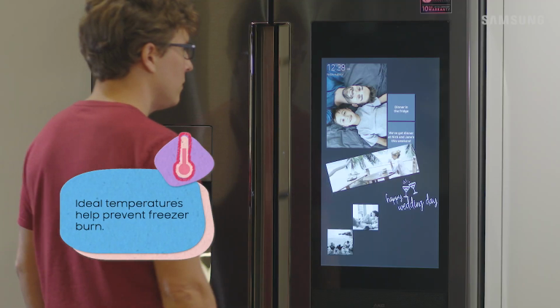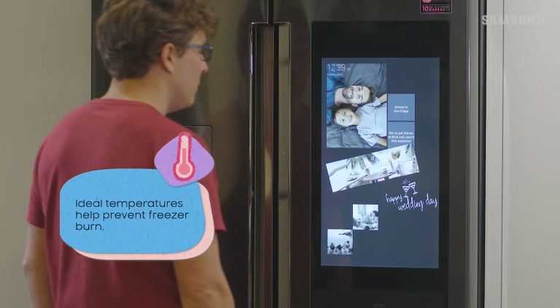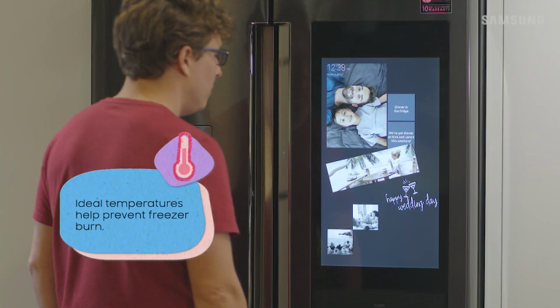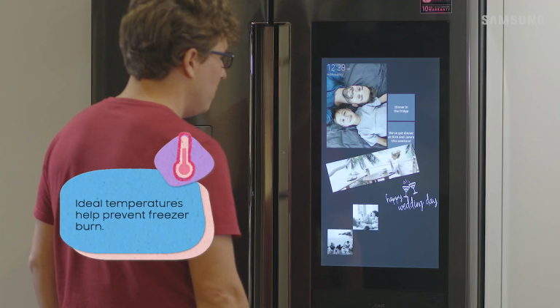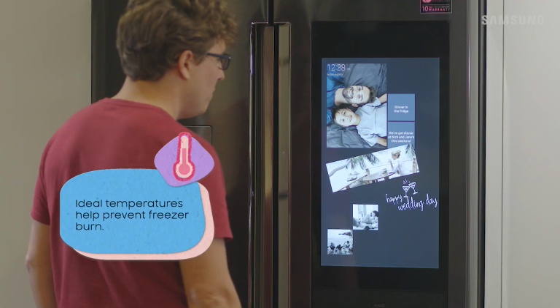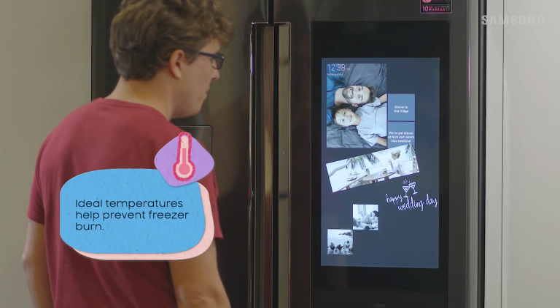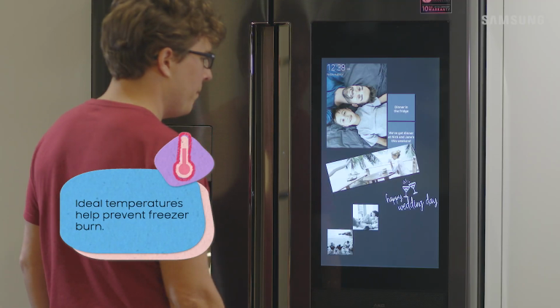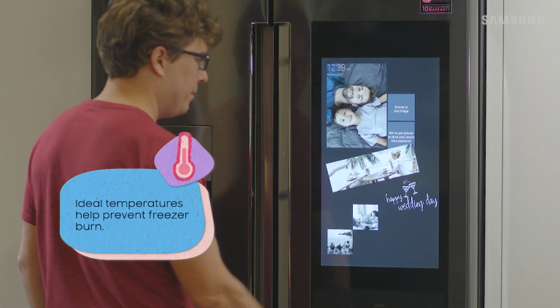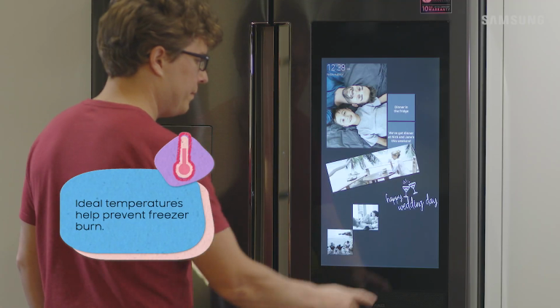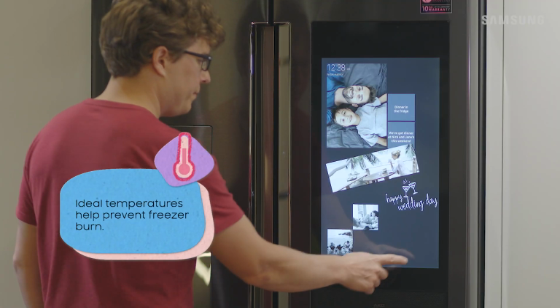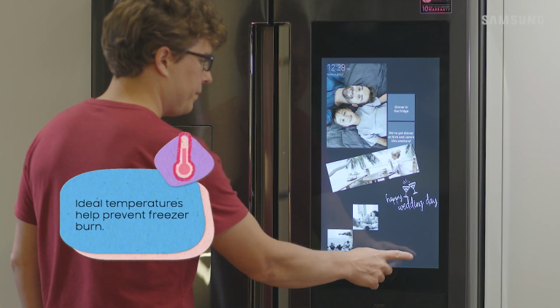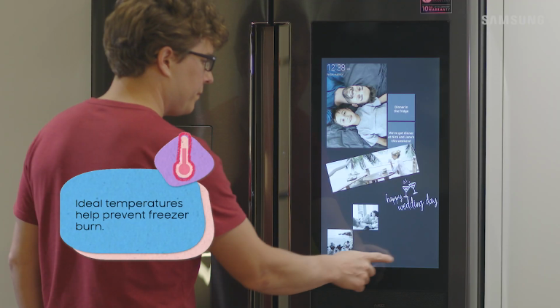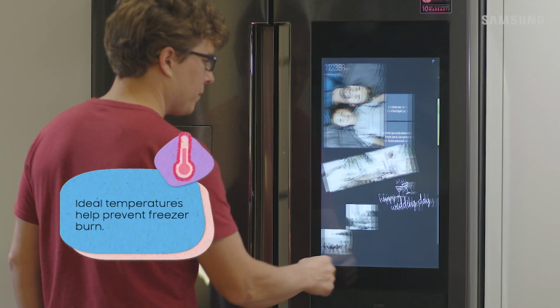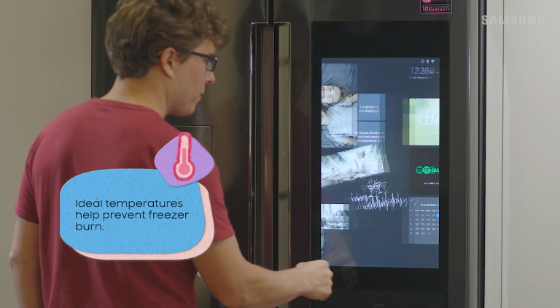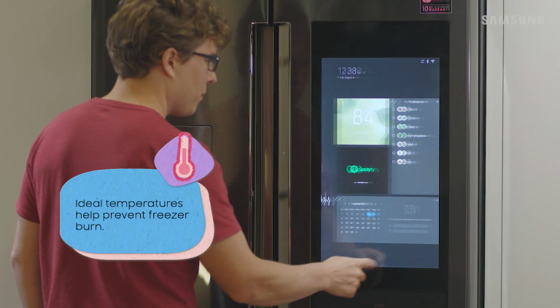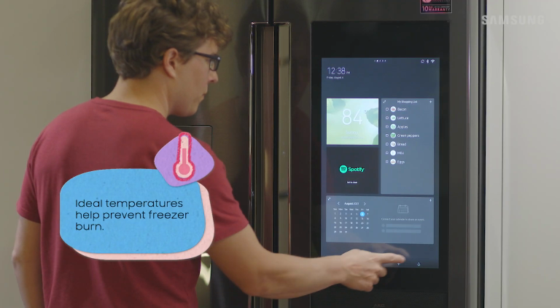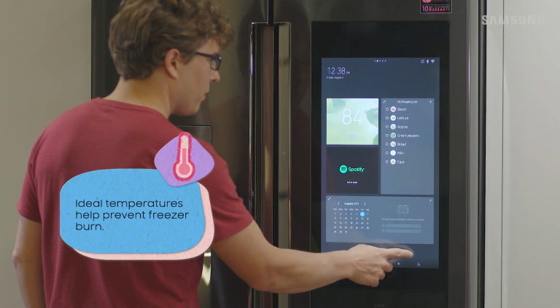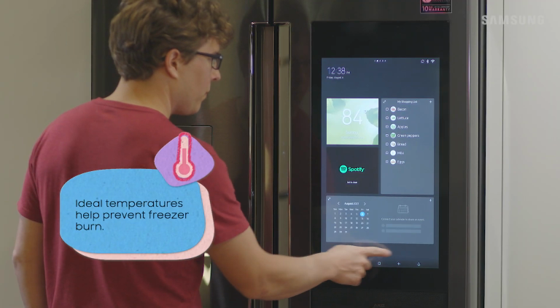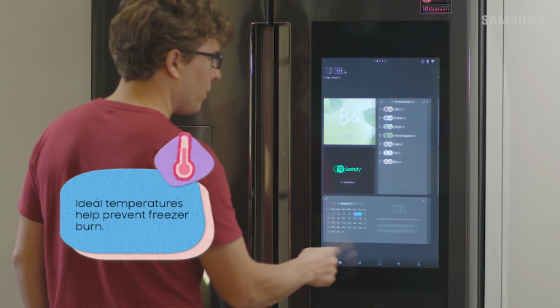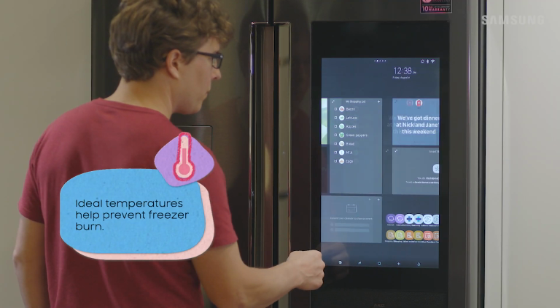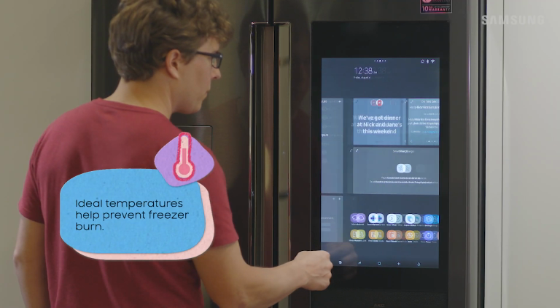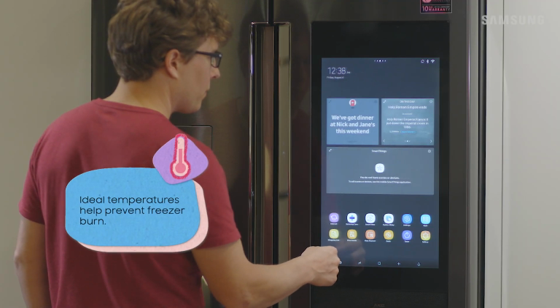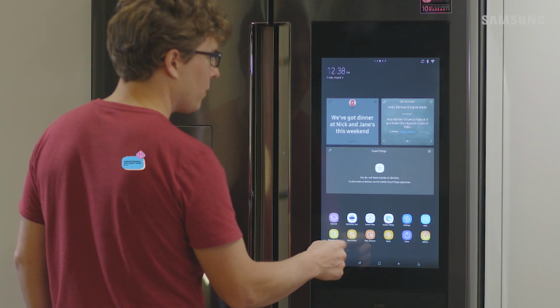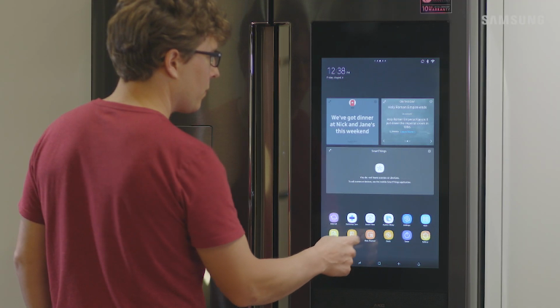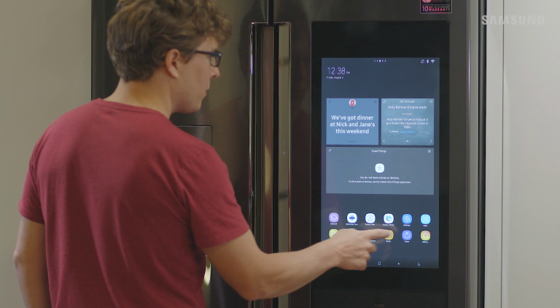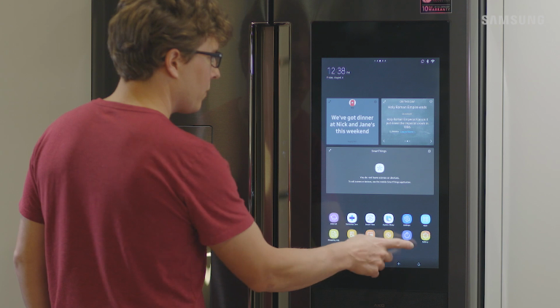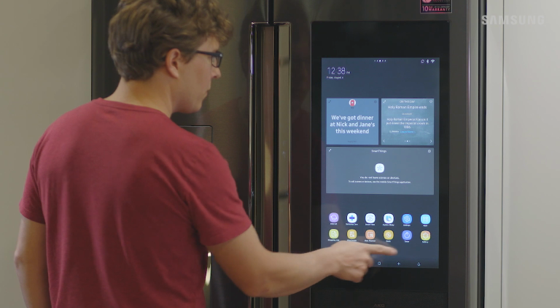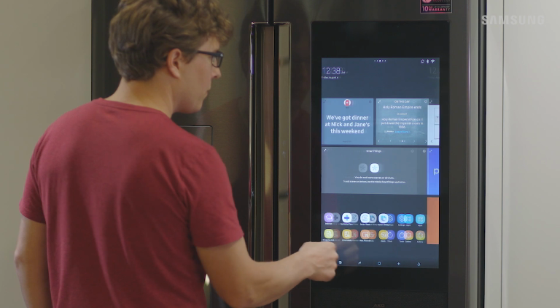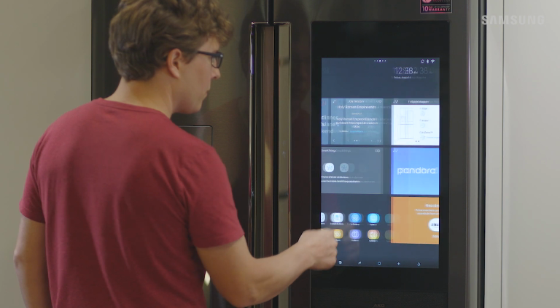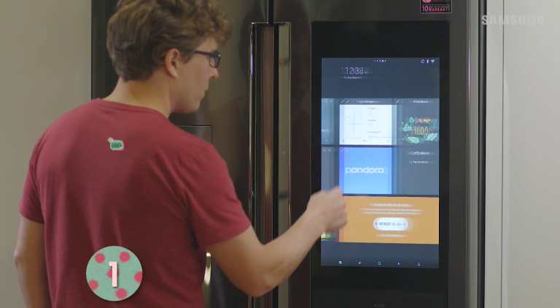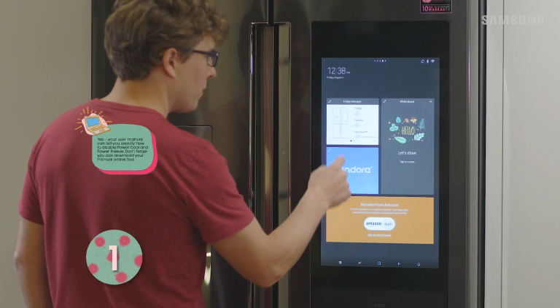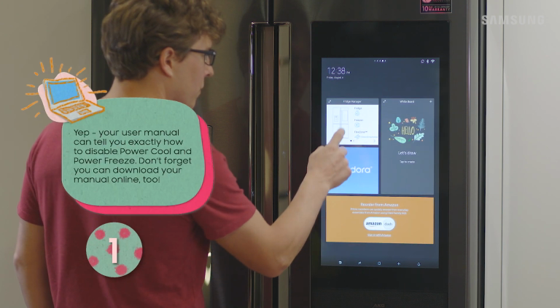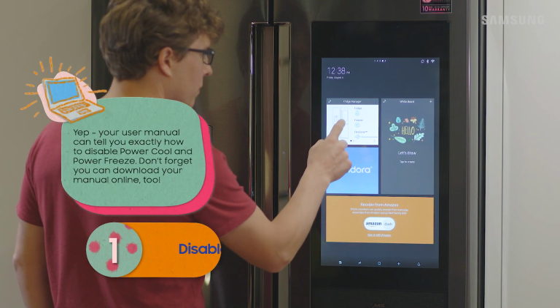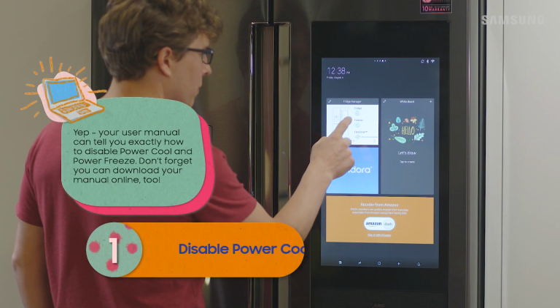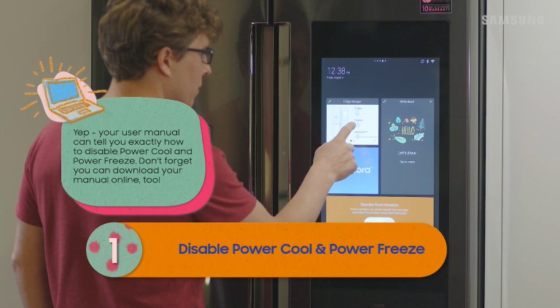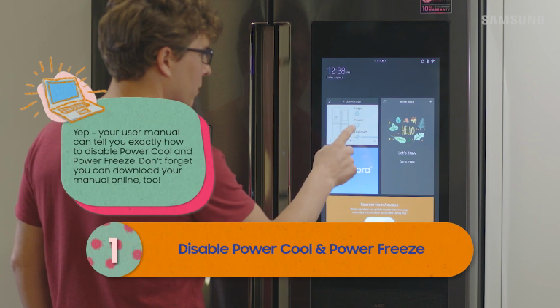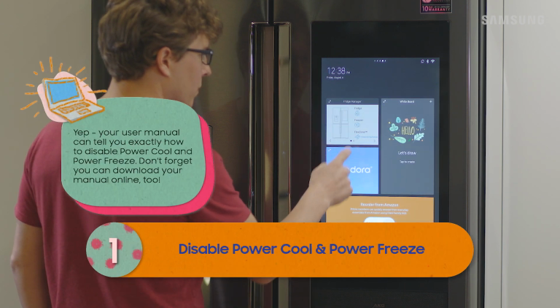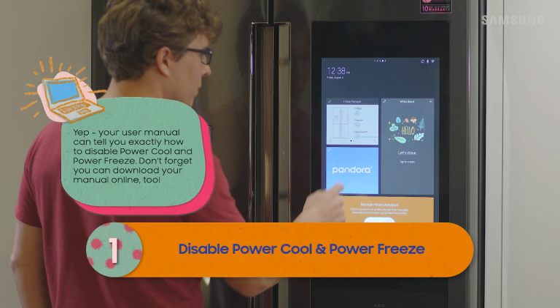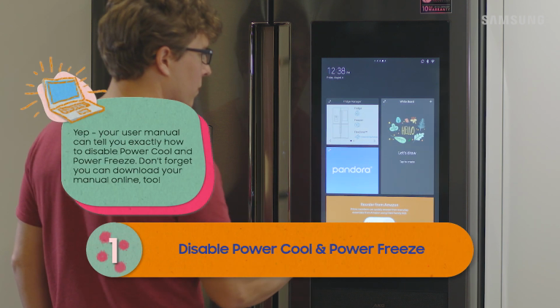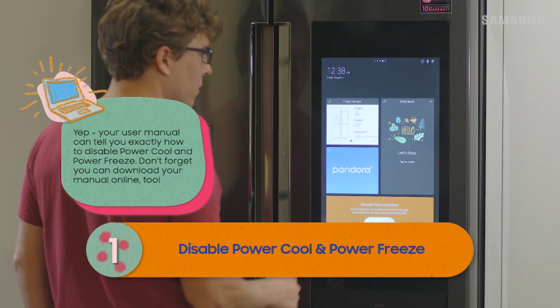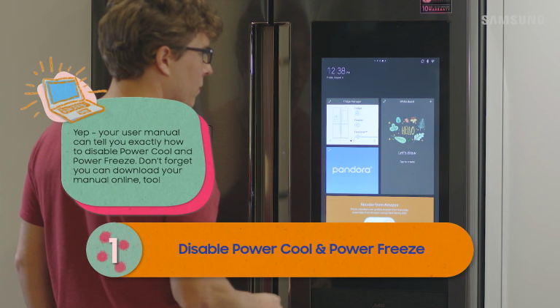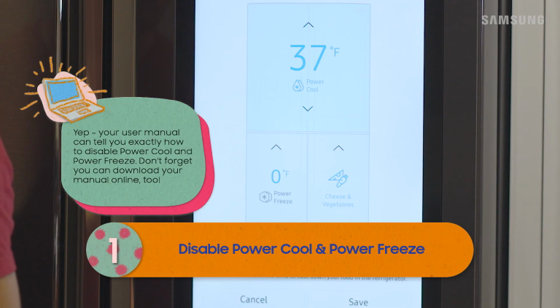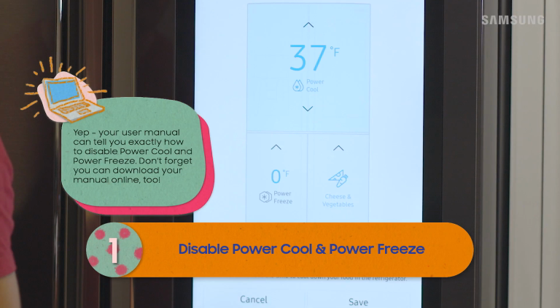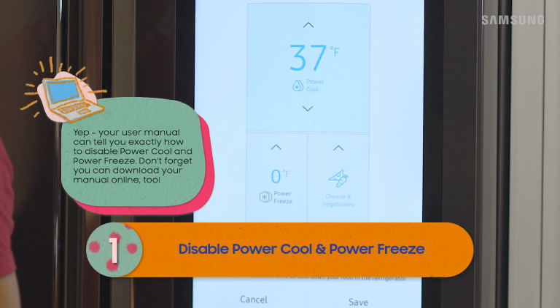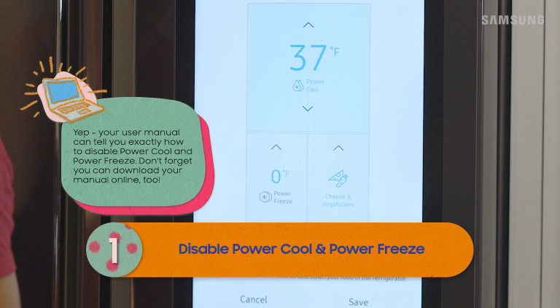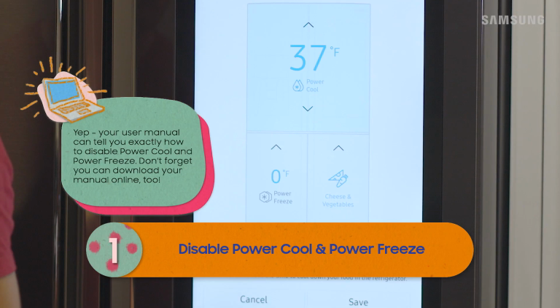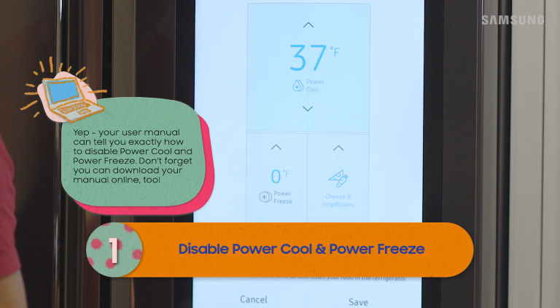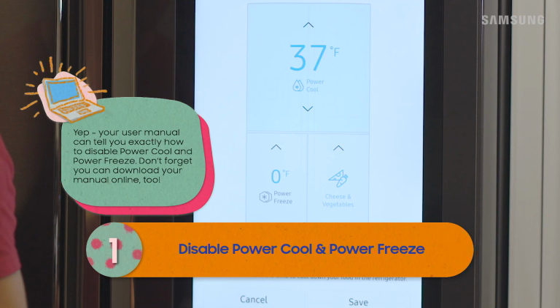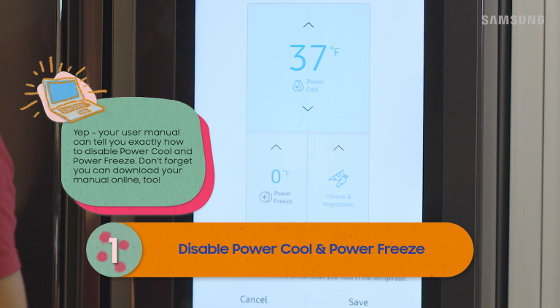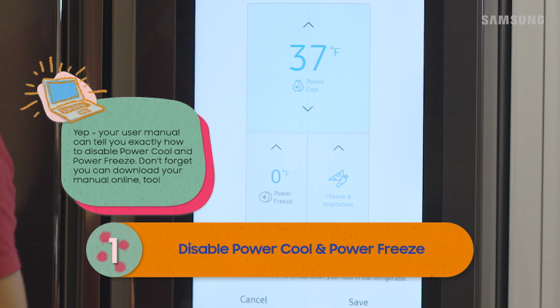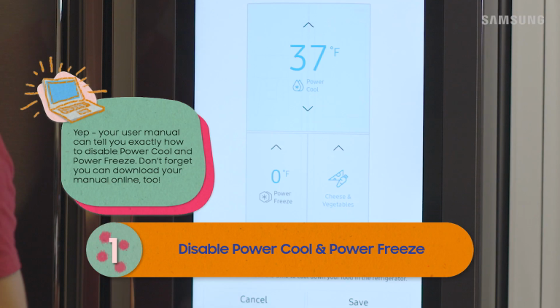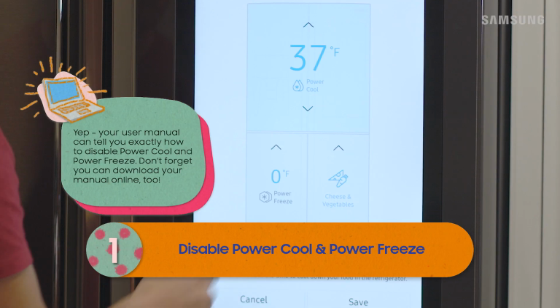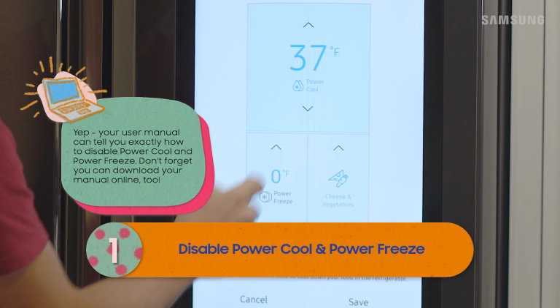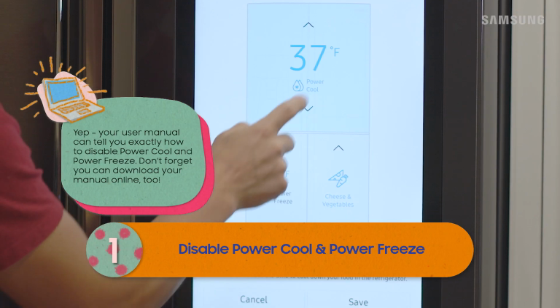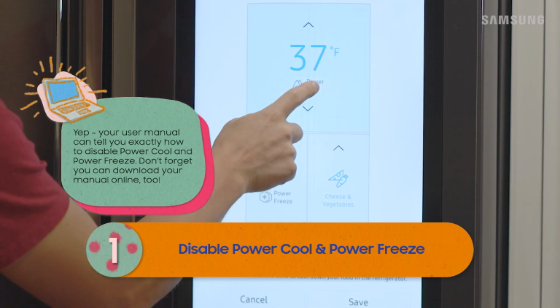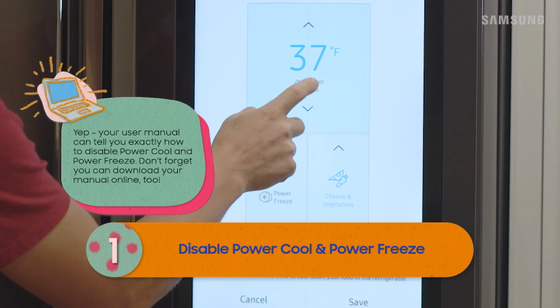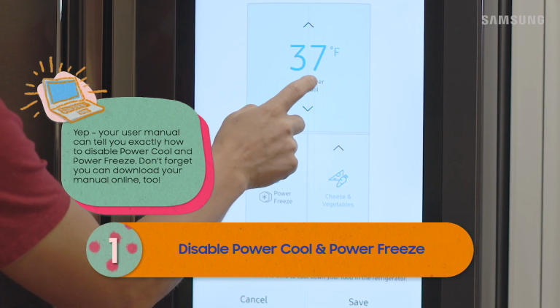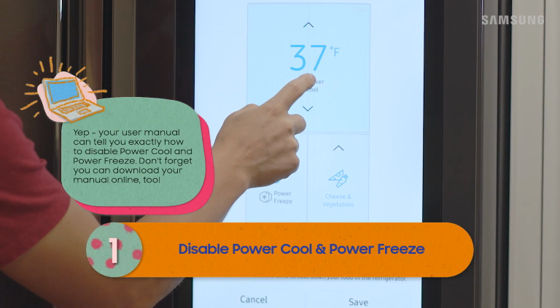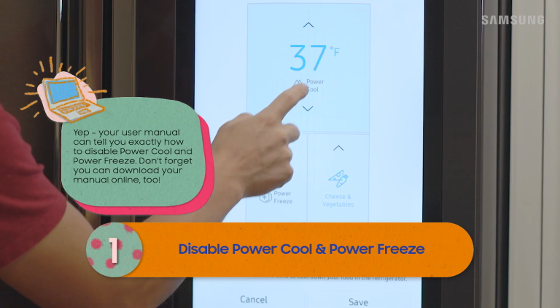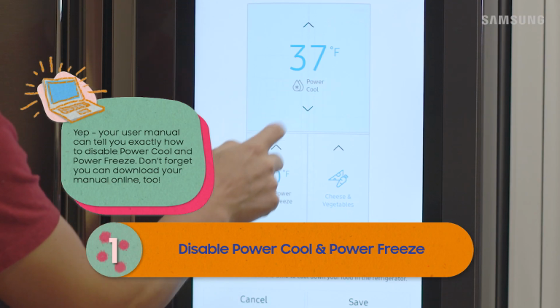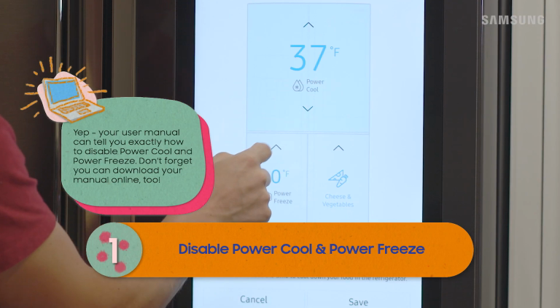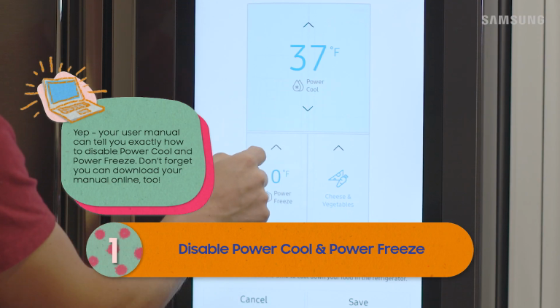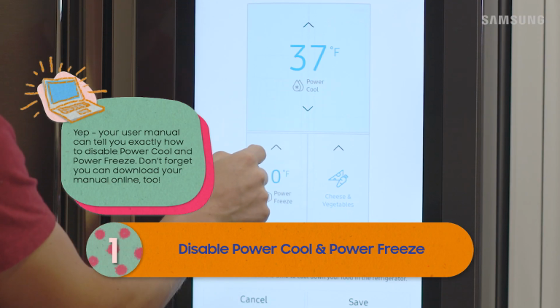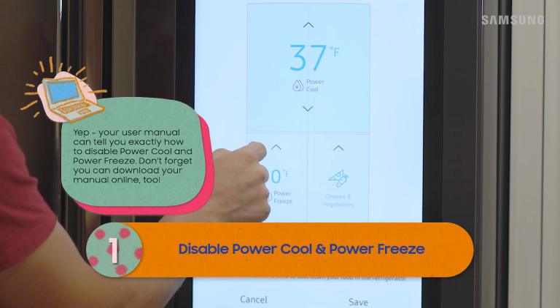Hmm, let's be sure our temperatures are right and make sure power cool and power freeze are turned off. That might have been it.